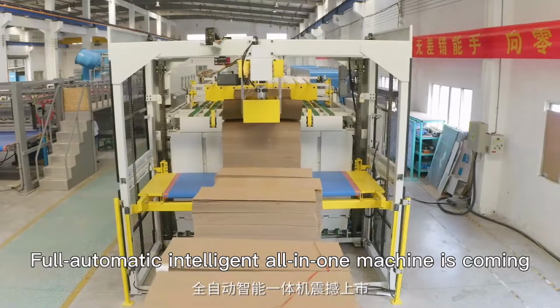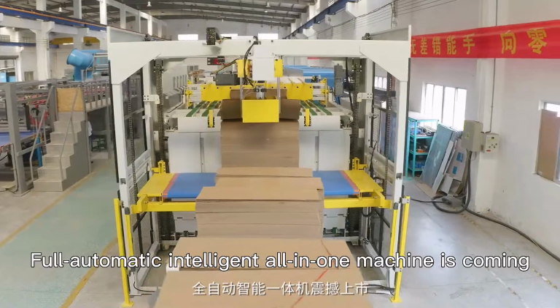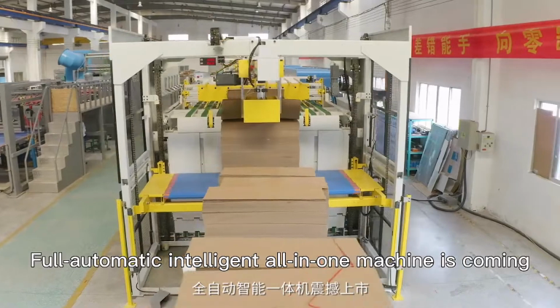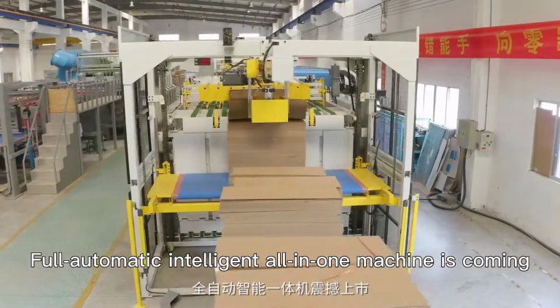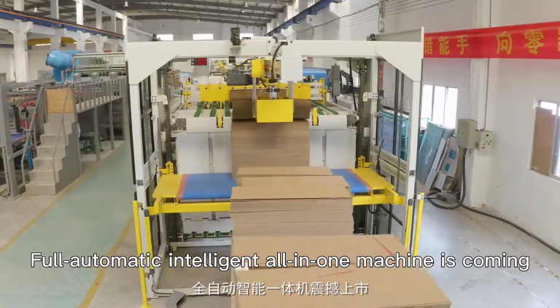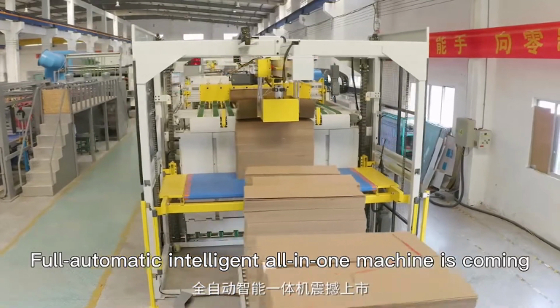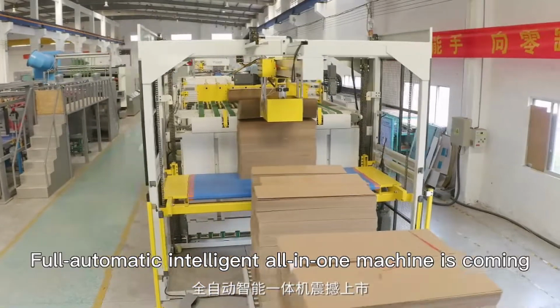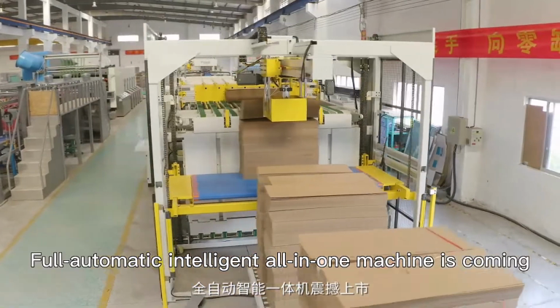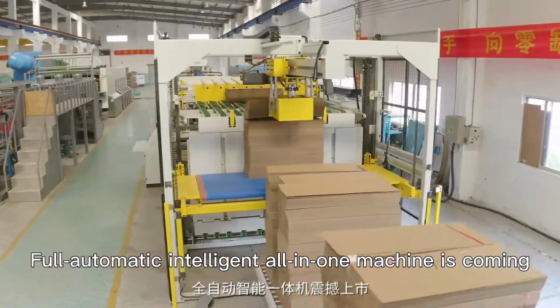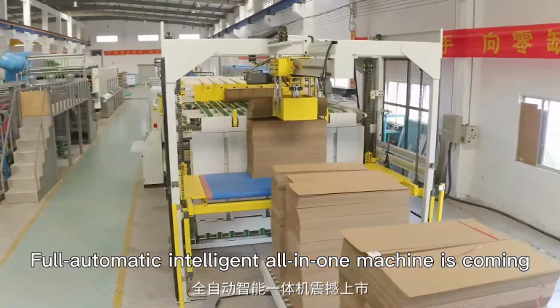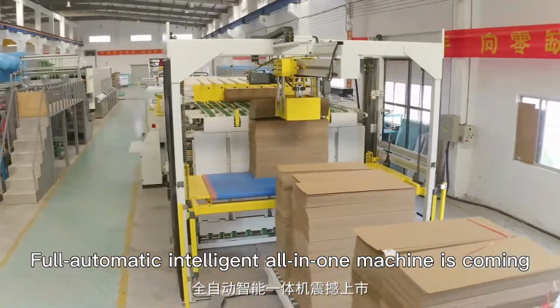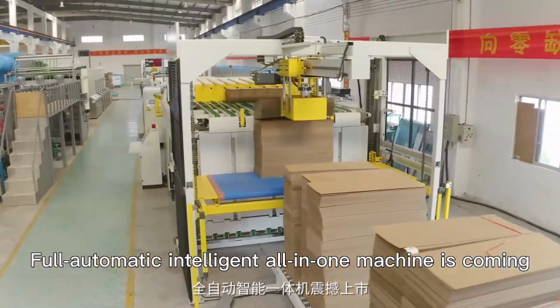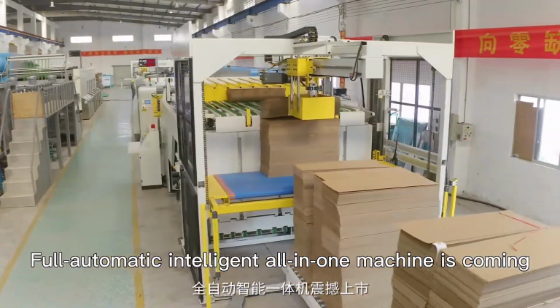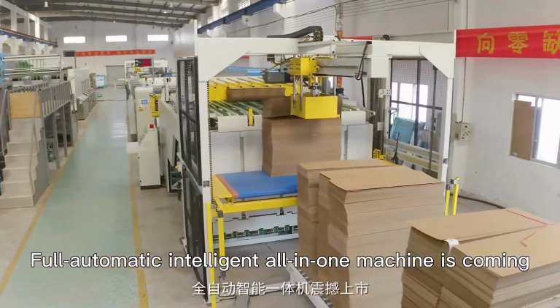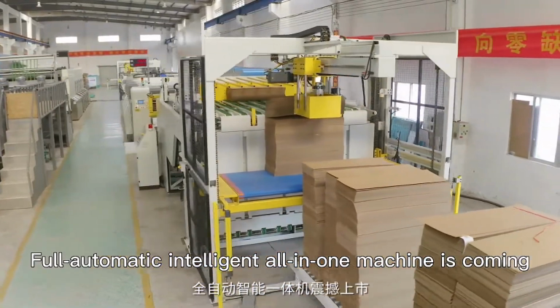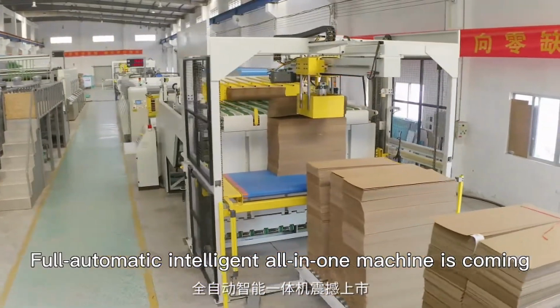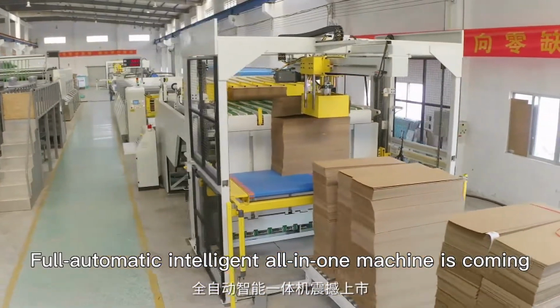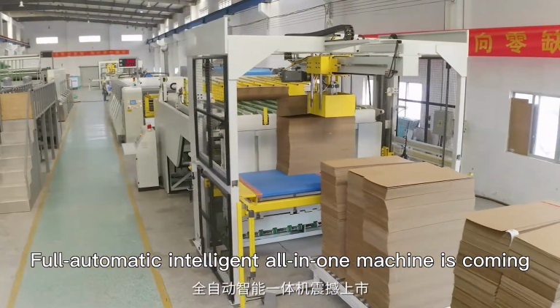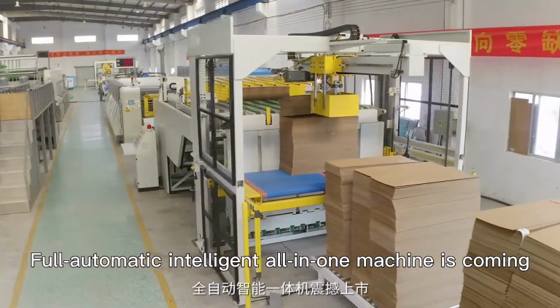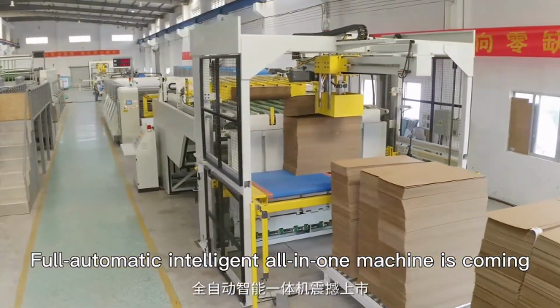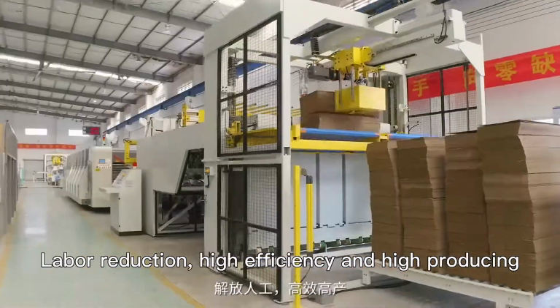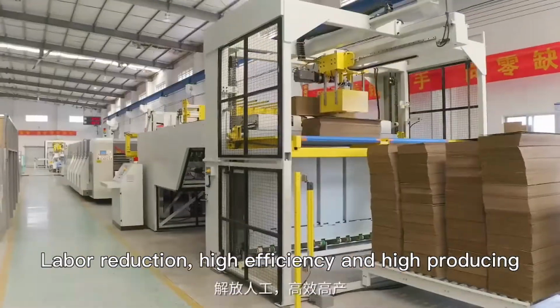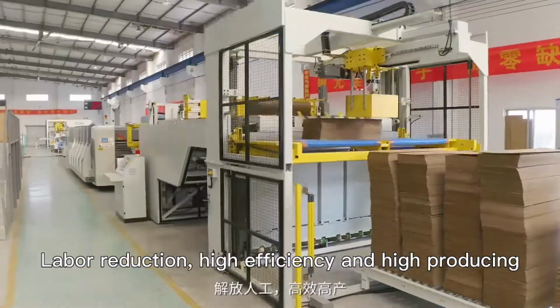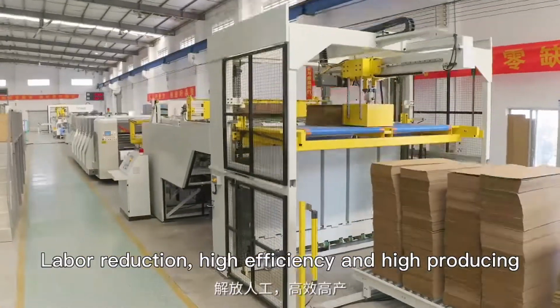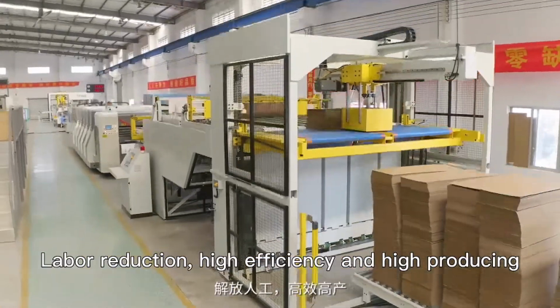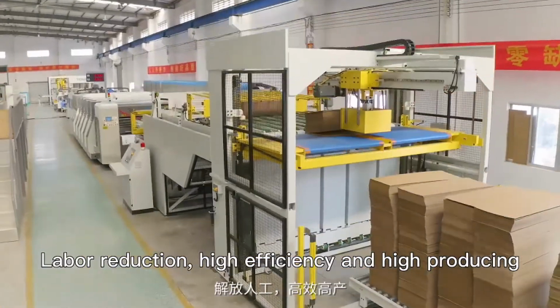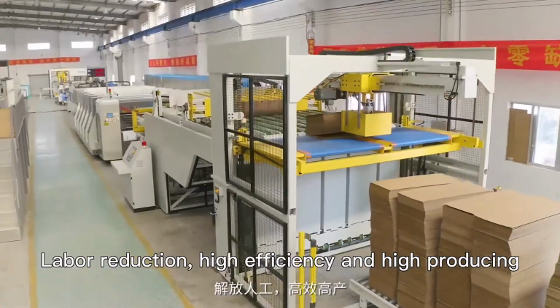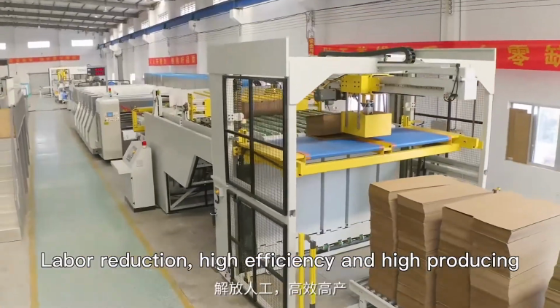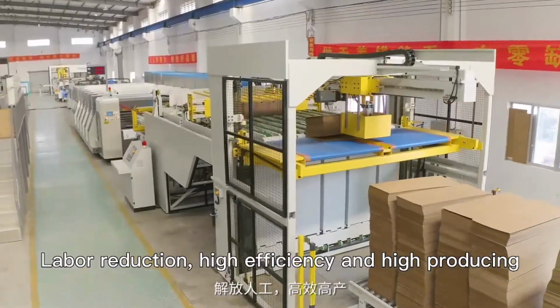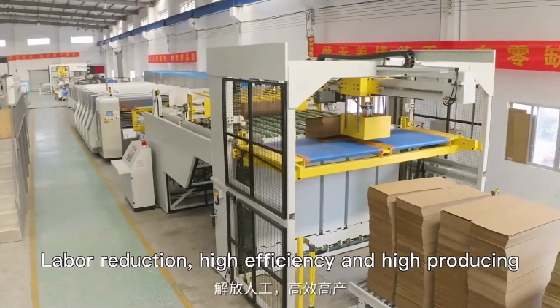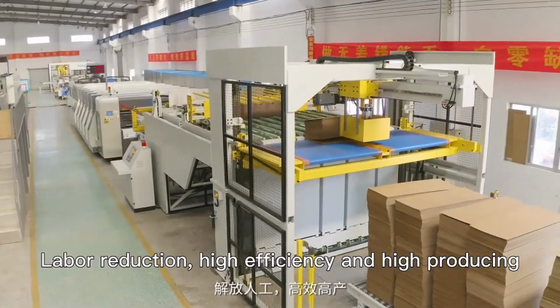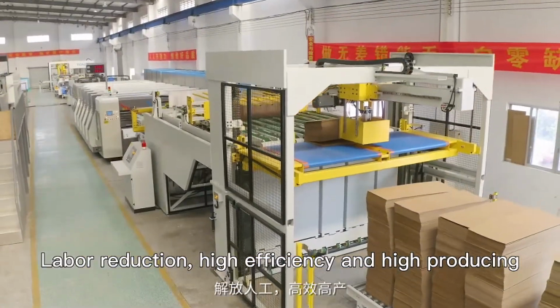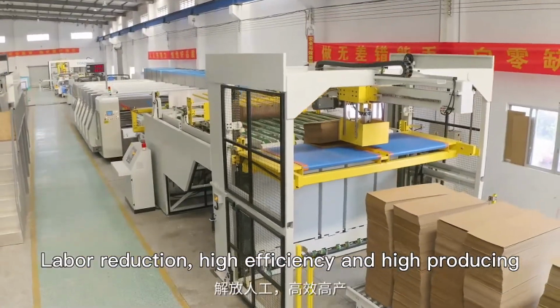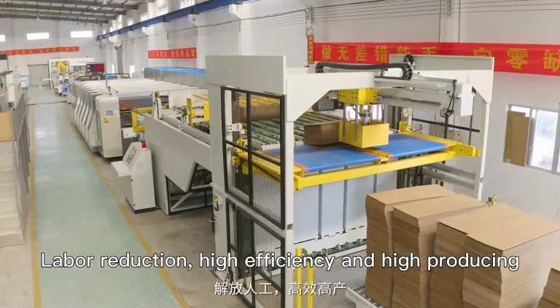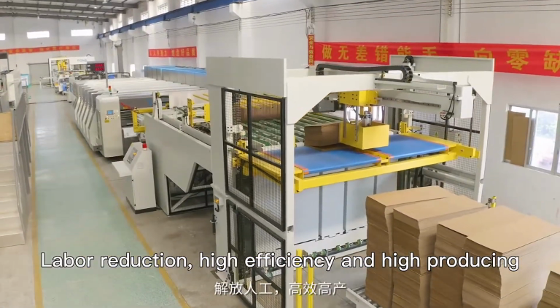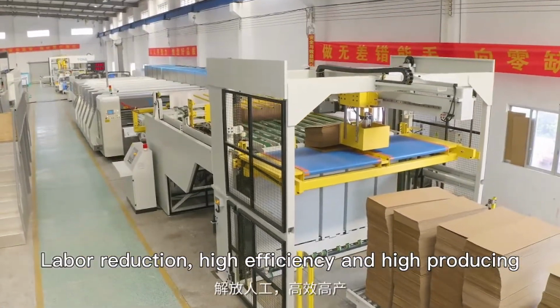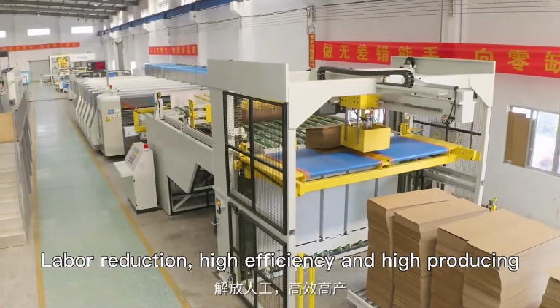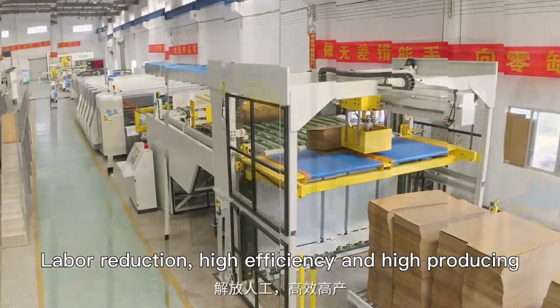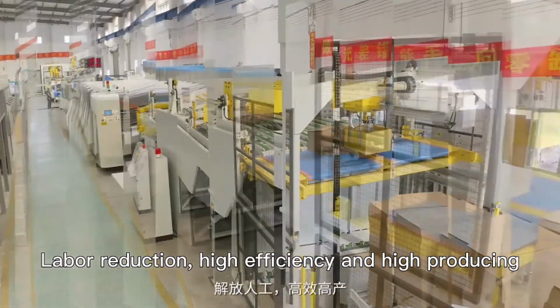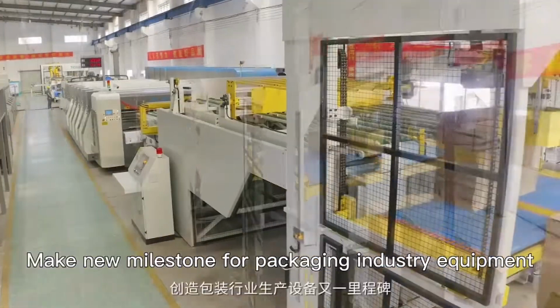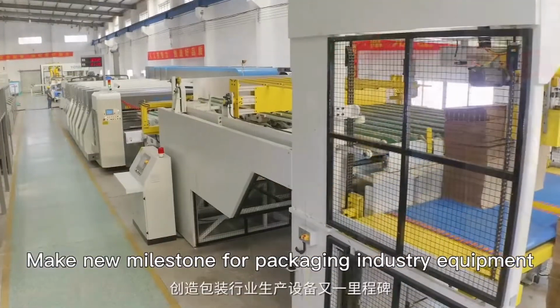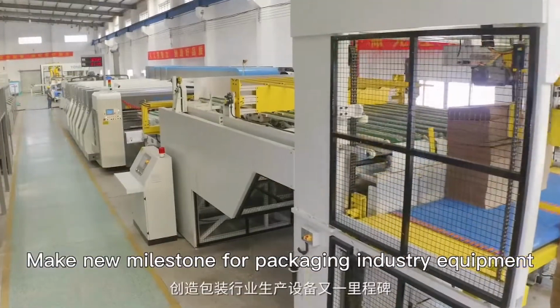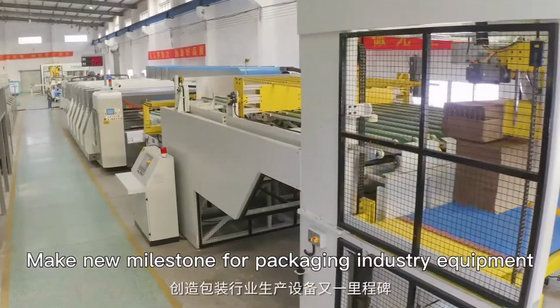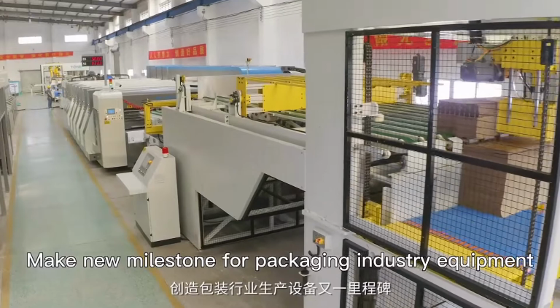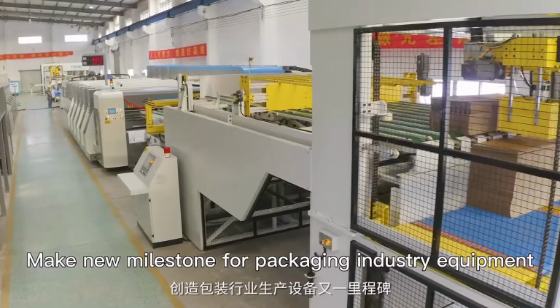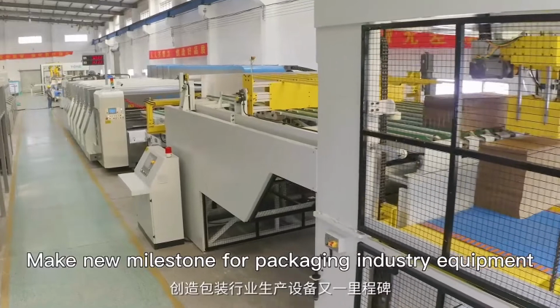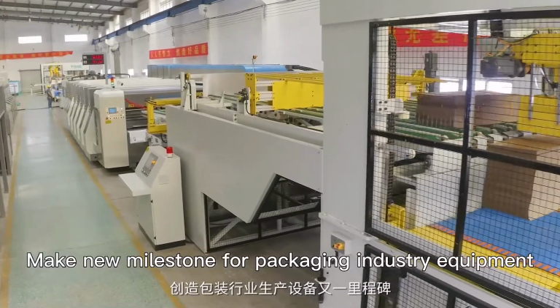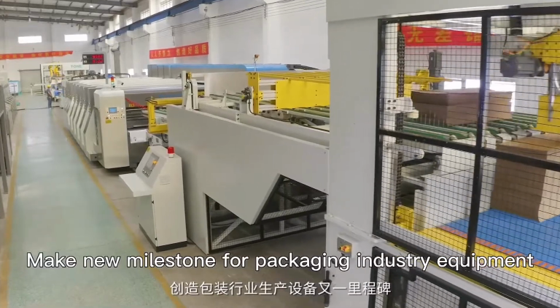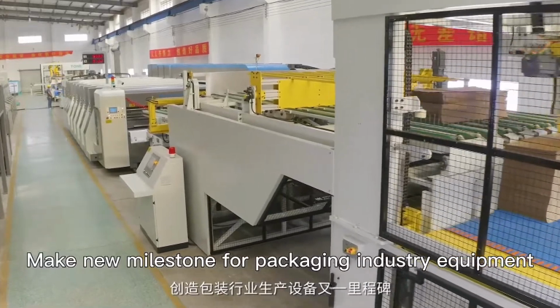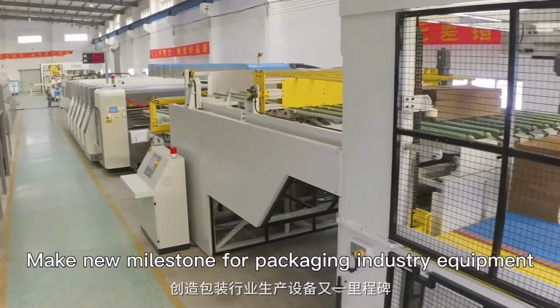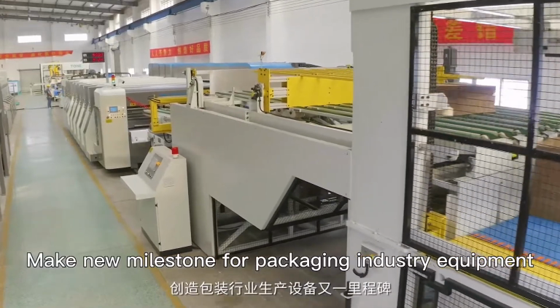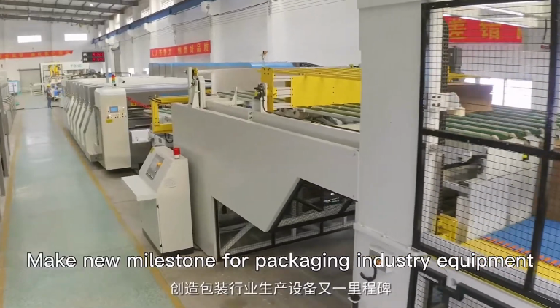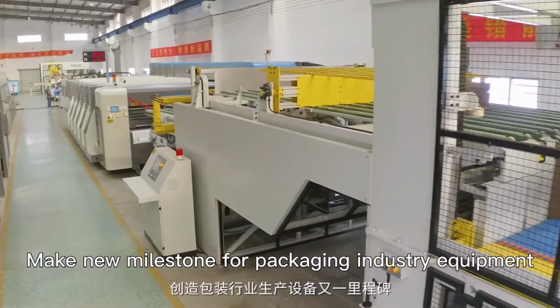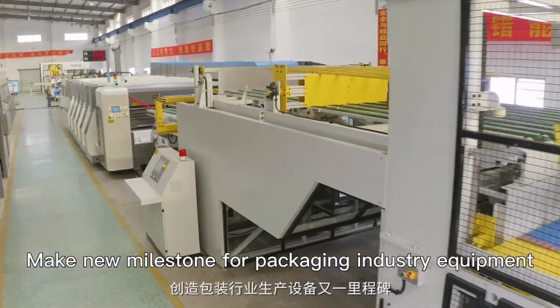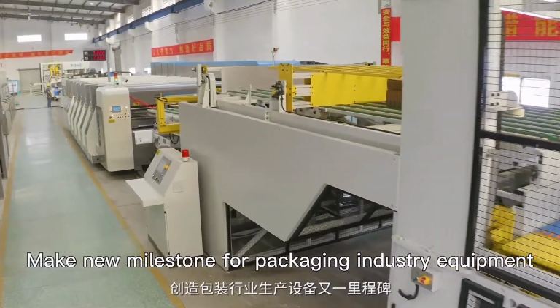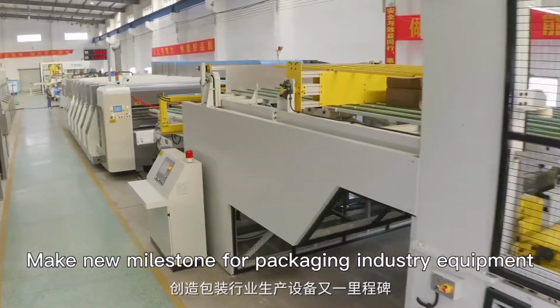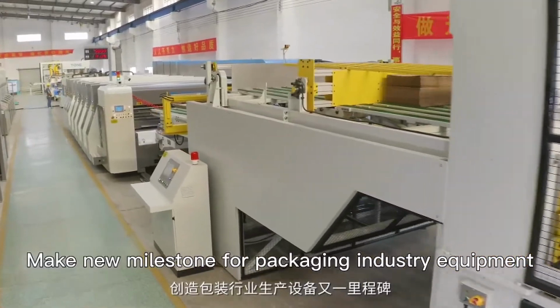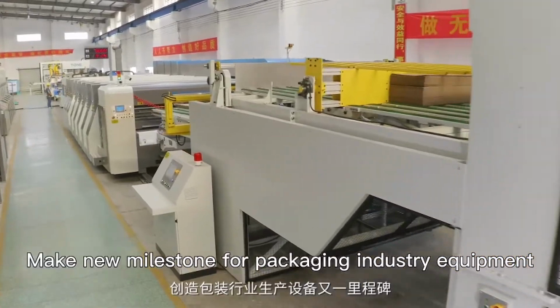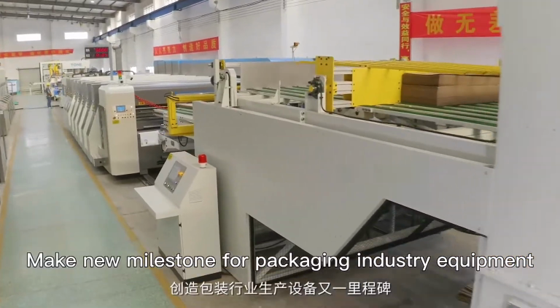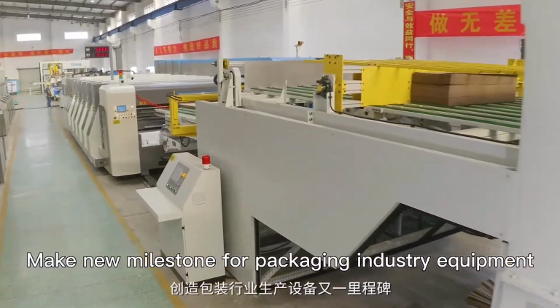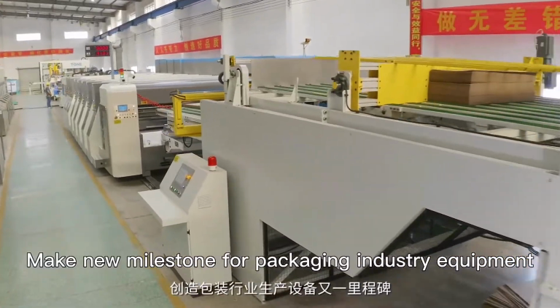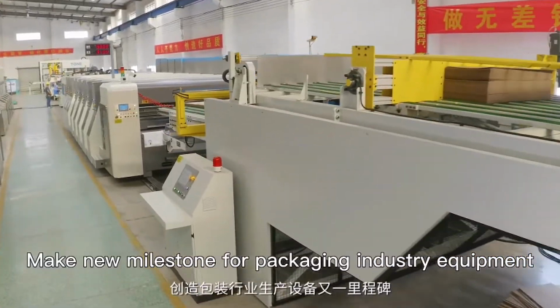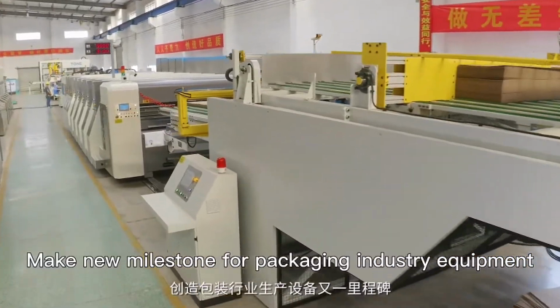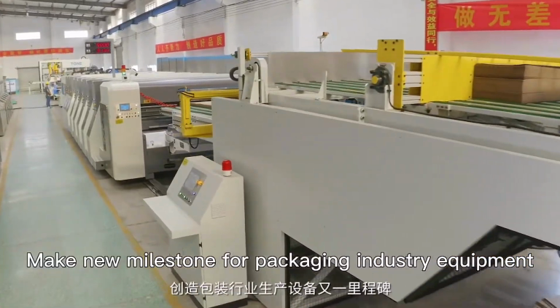Intelligent all-in-one machine is coming — labor reduction, high efficiency and high producing, making a new milestone for packaging industry equipment.